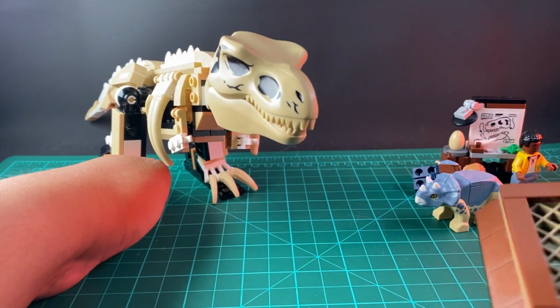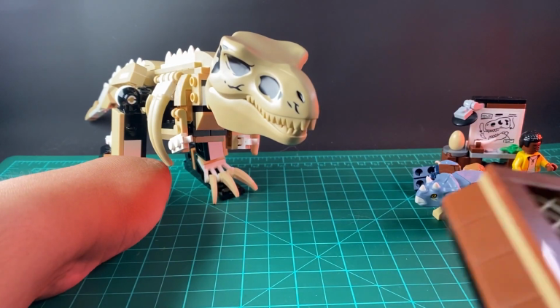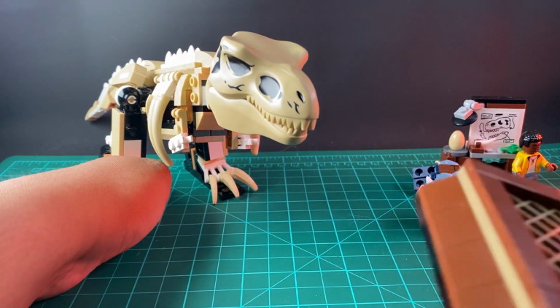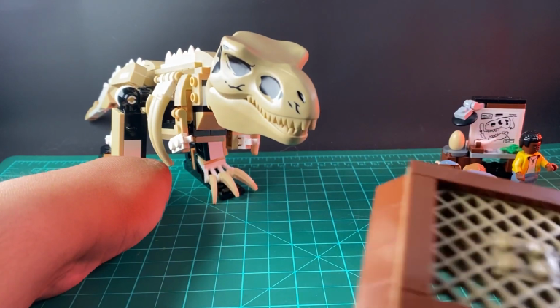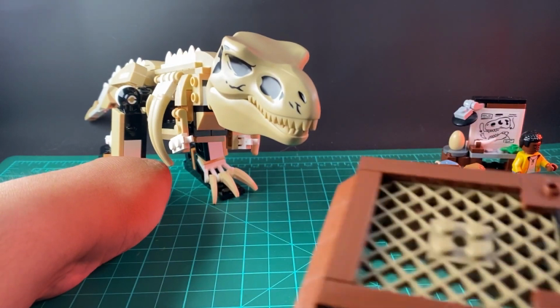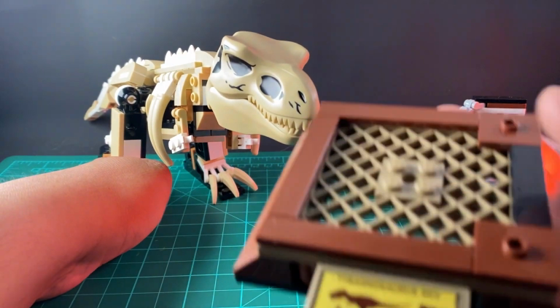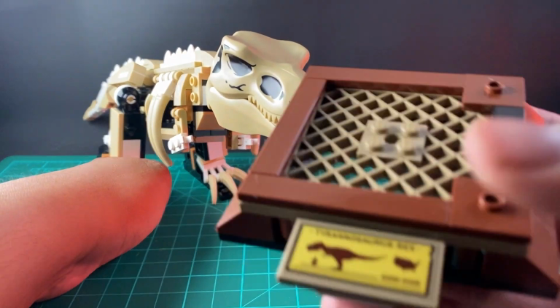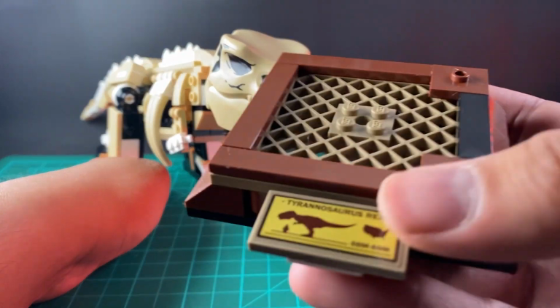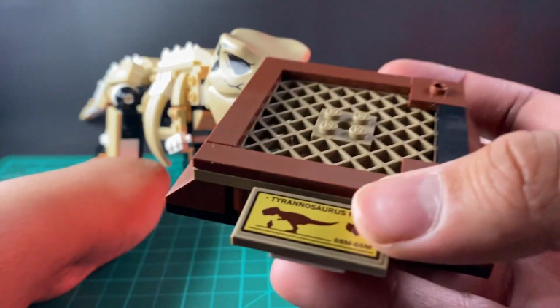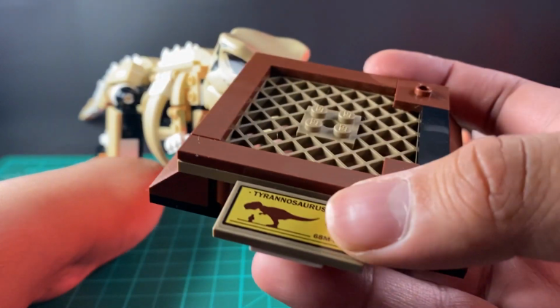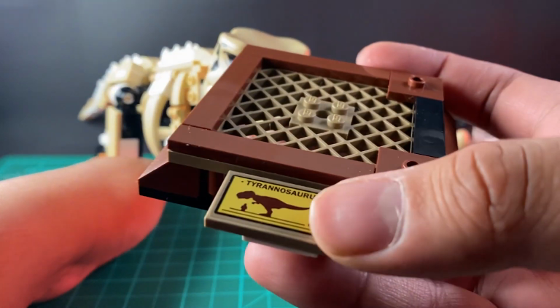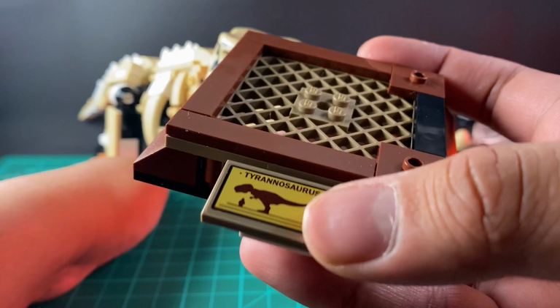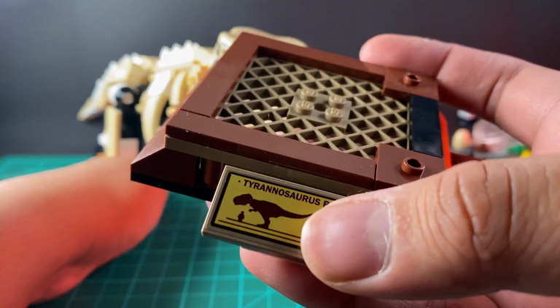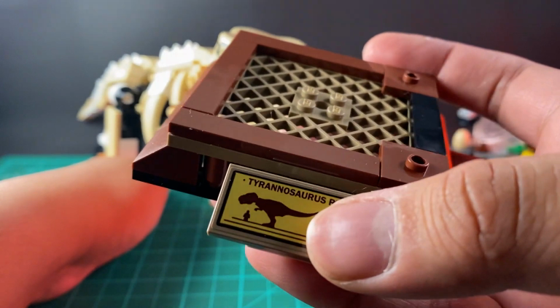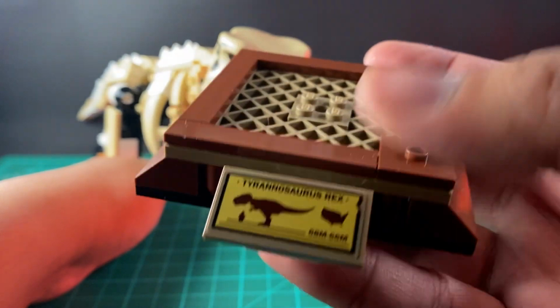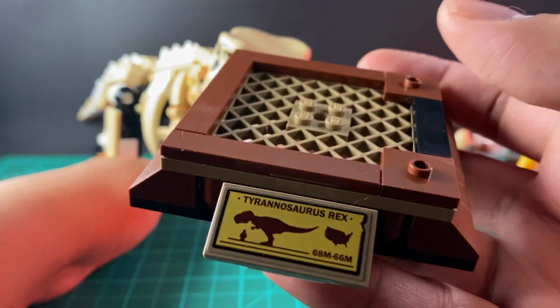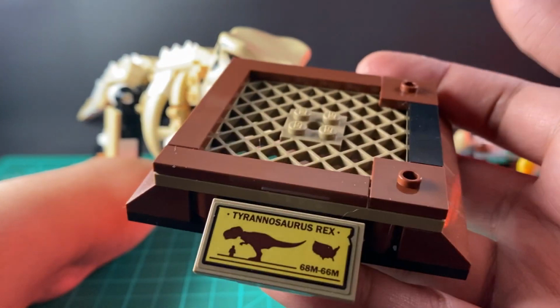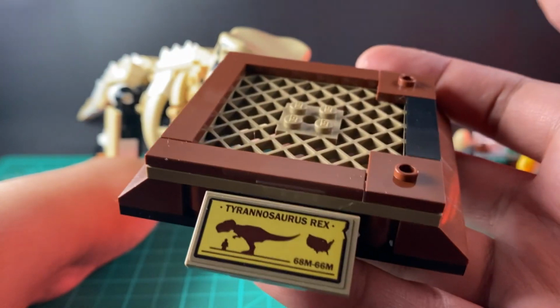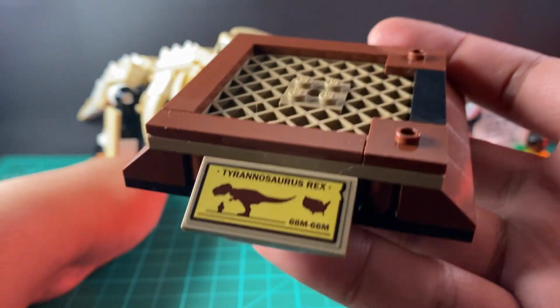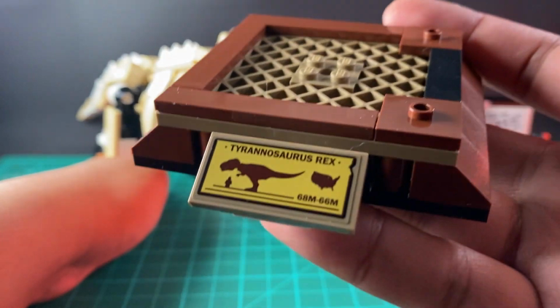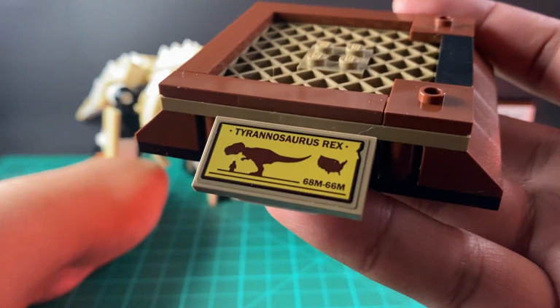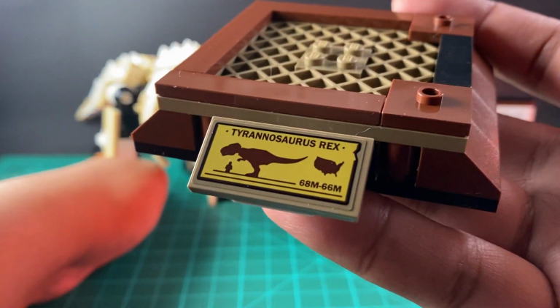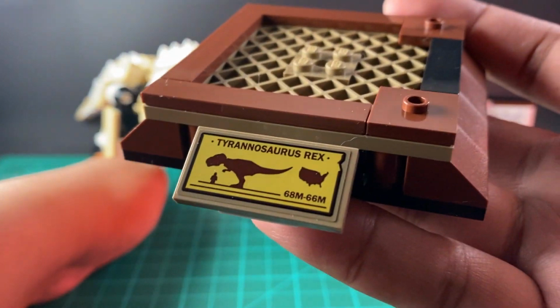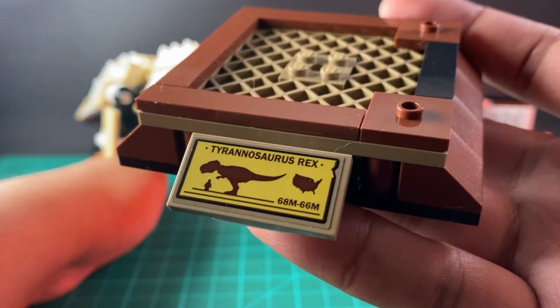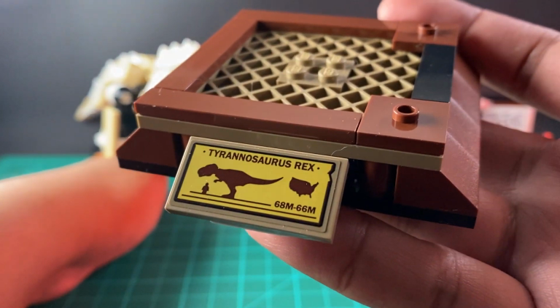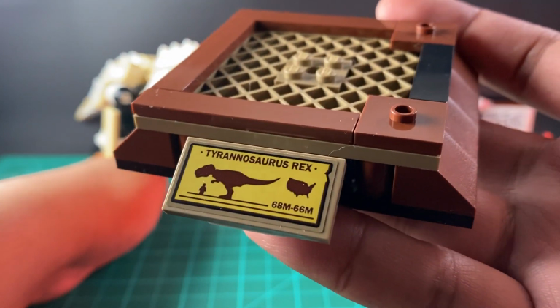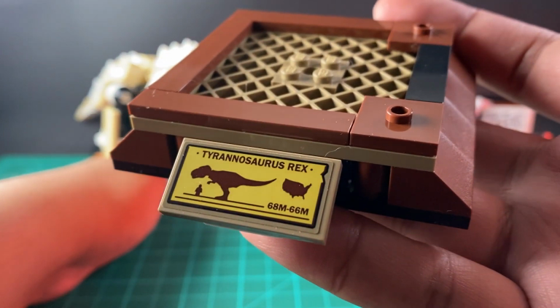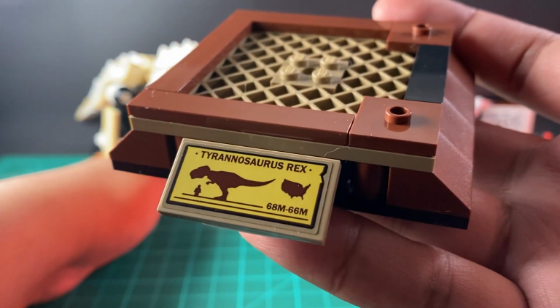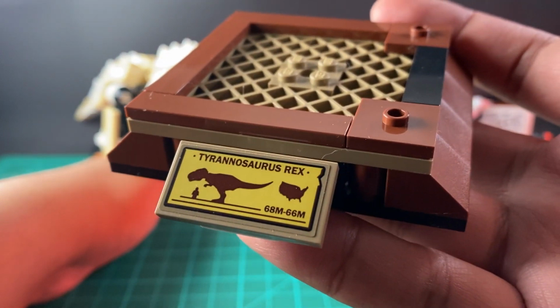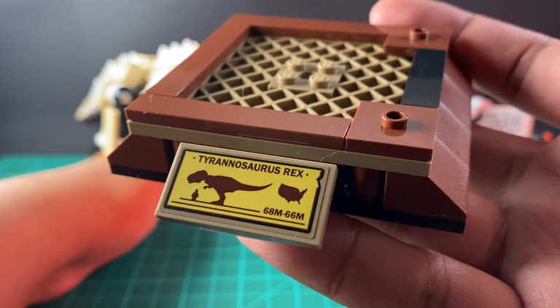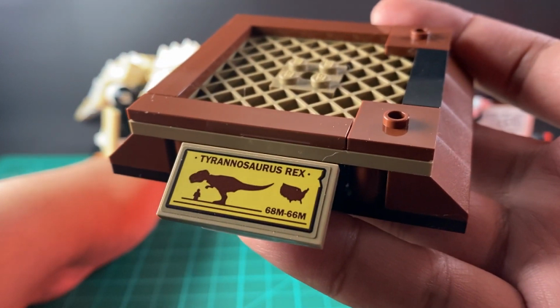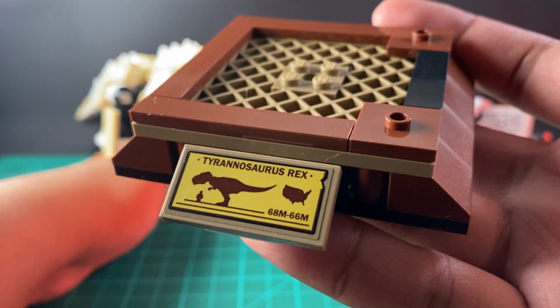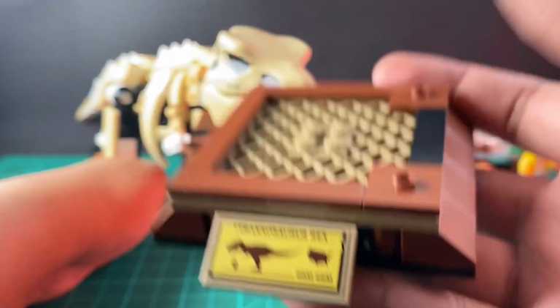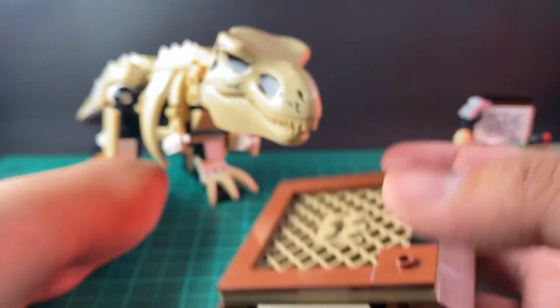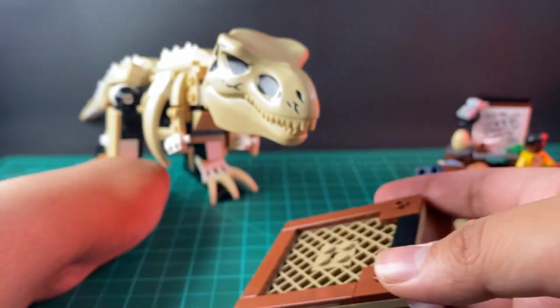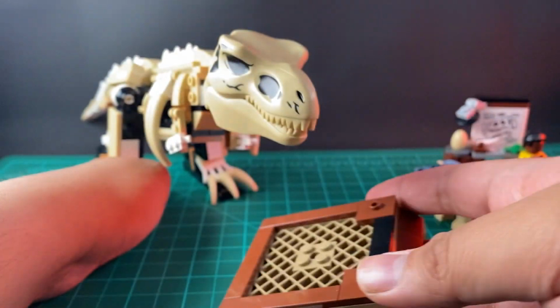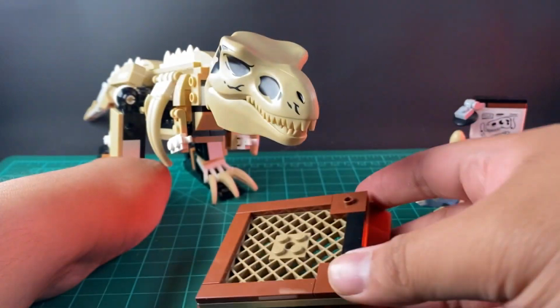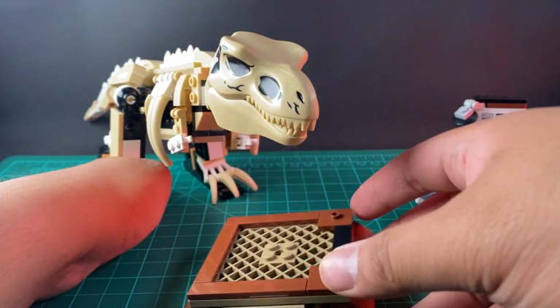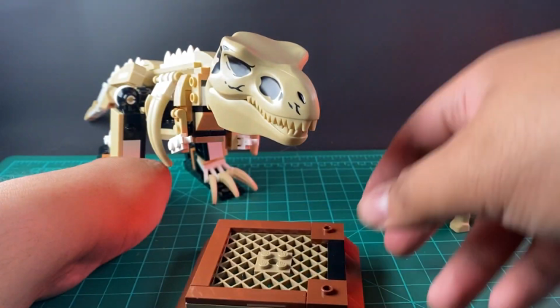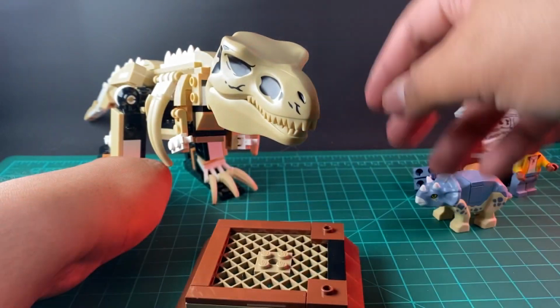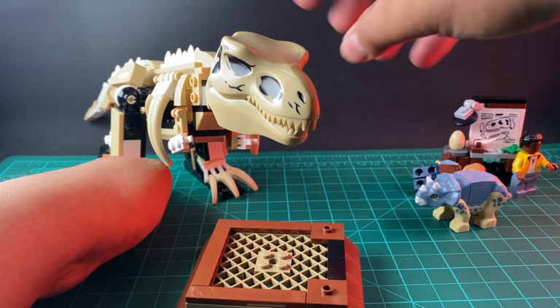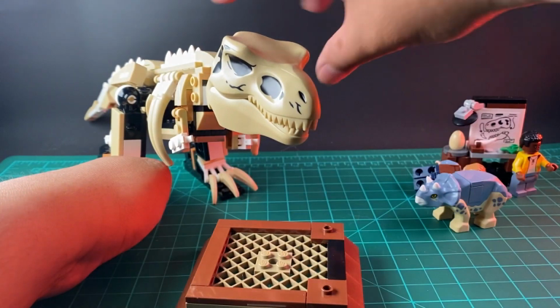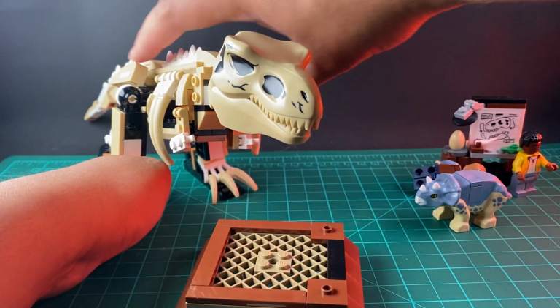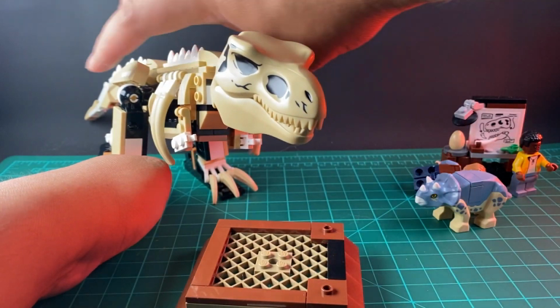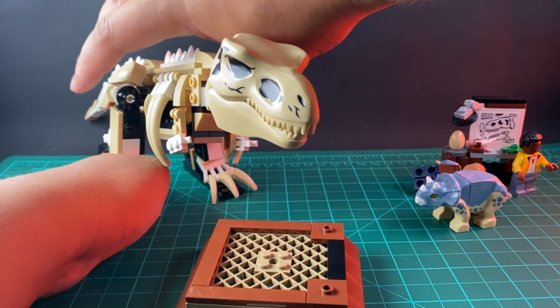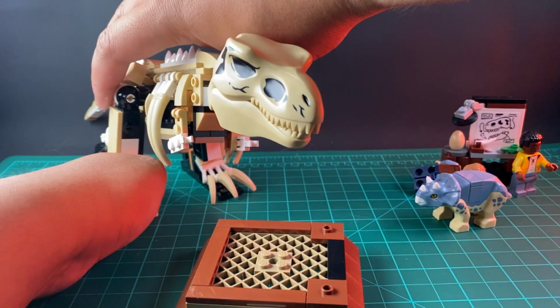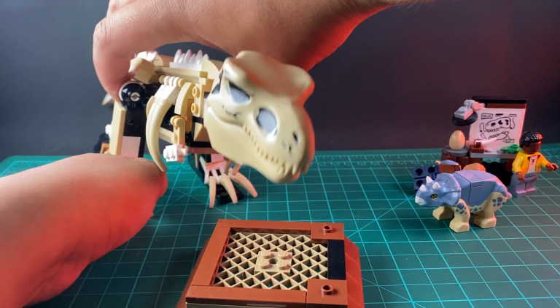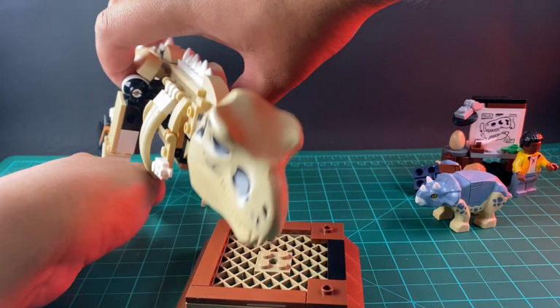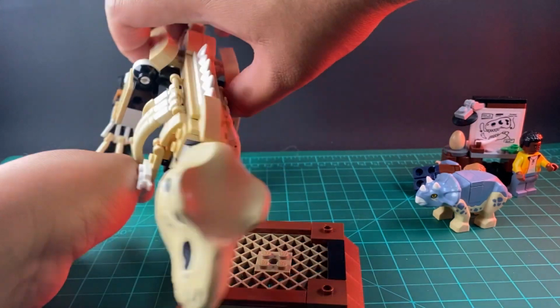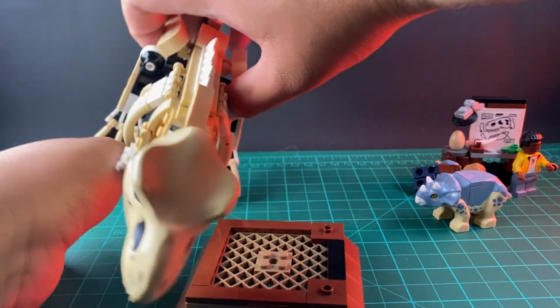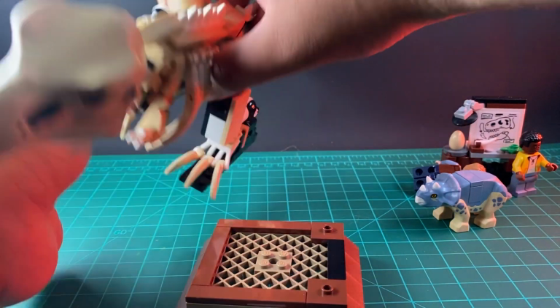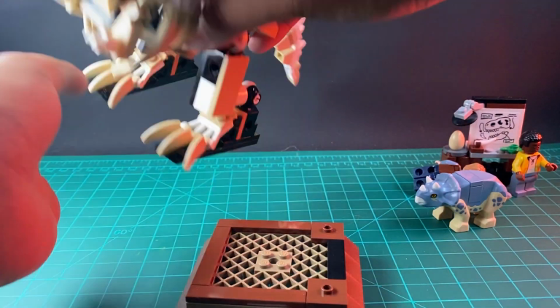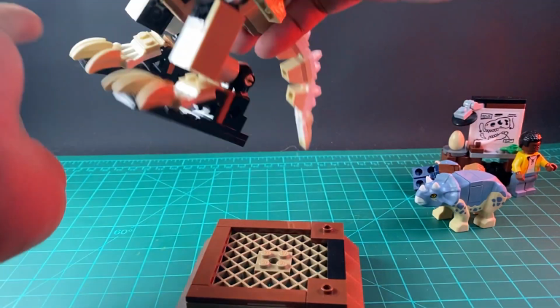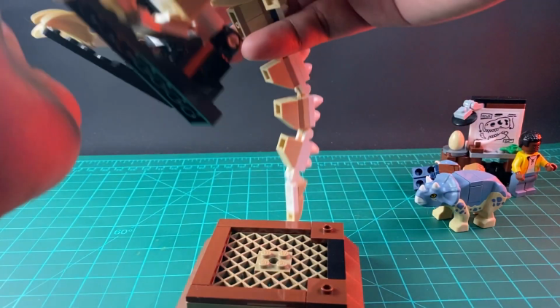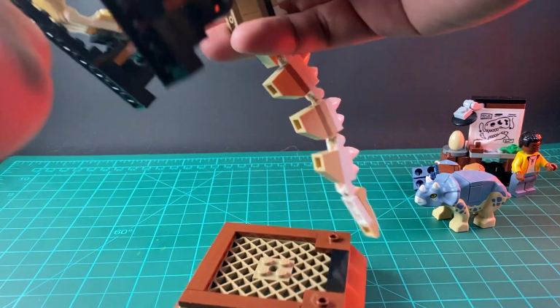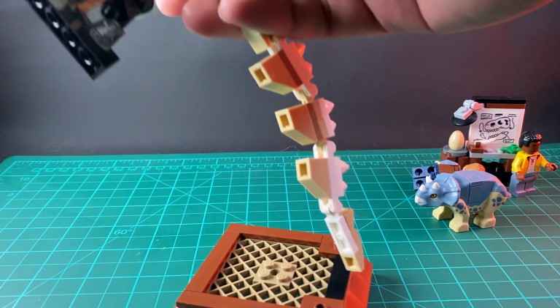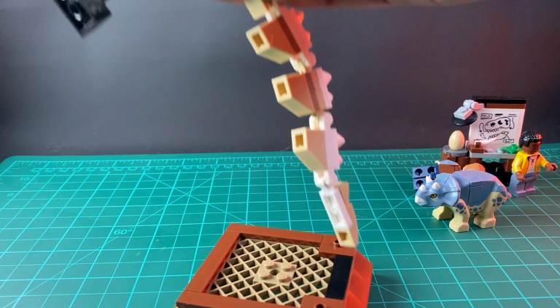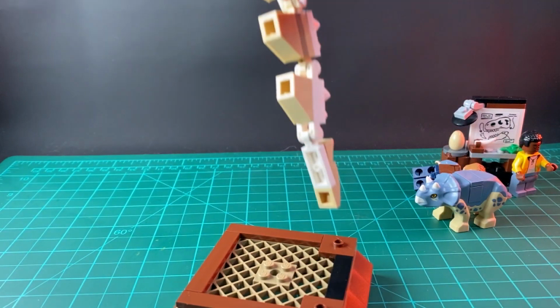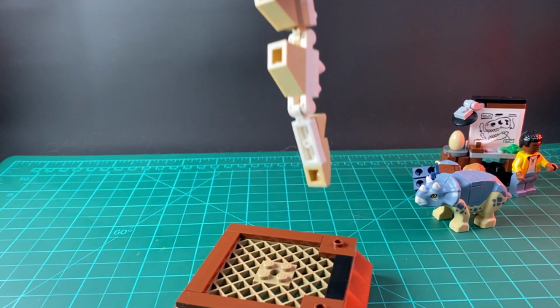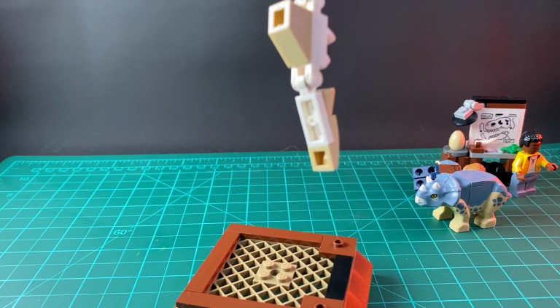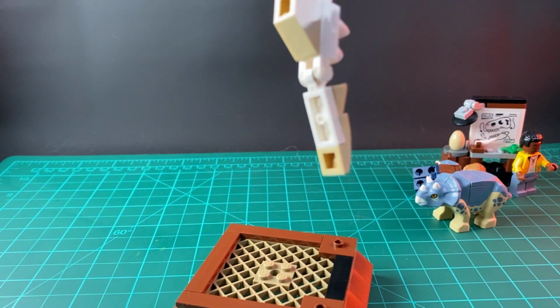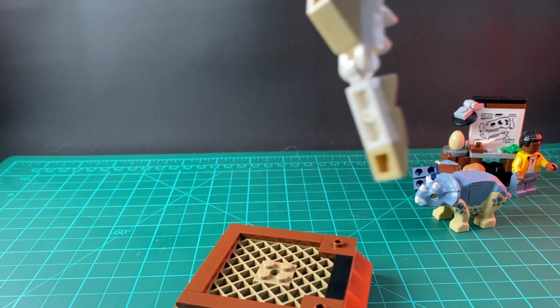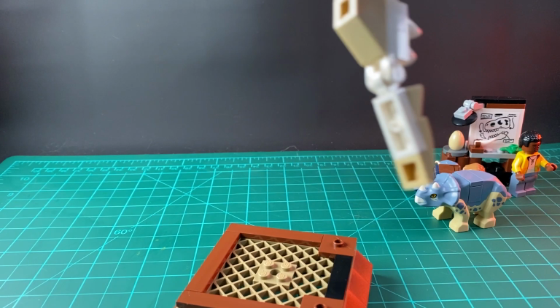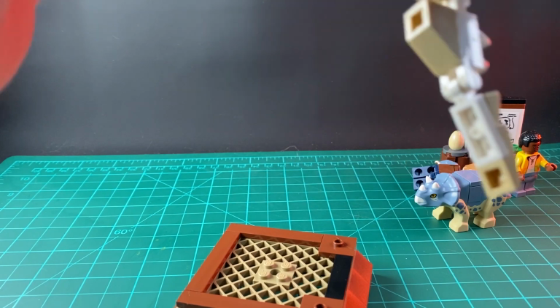And here is the base for it. It says Tyrannosaurus Rex. Let's try to put him on his base.